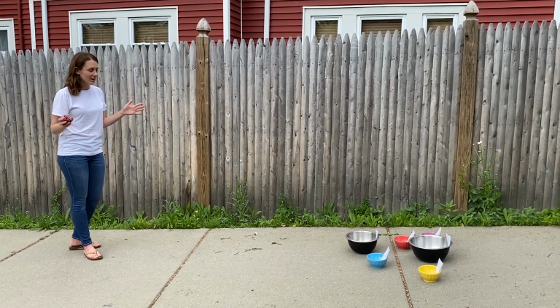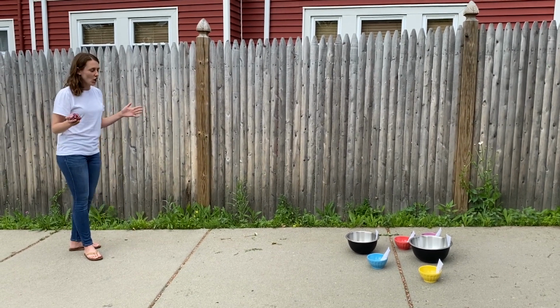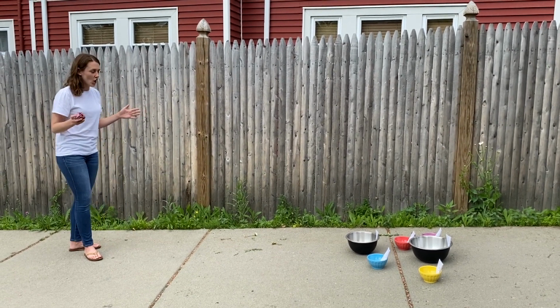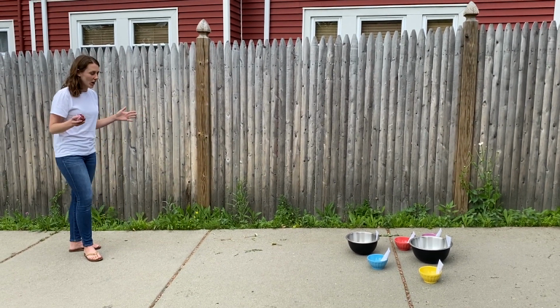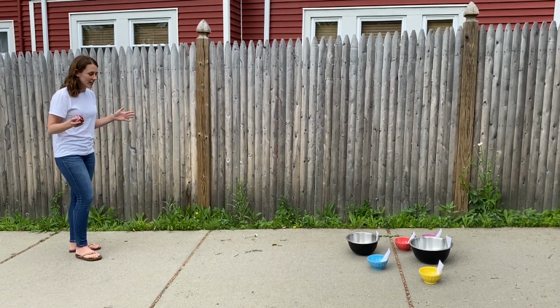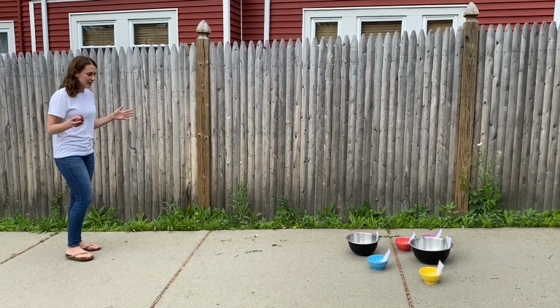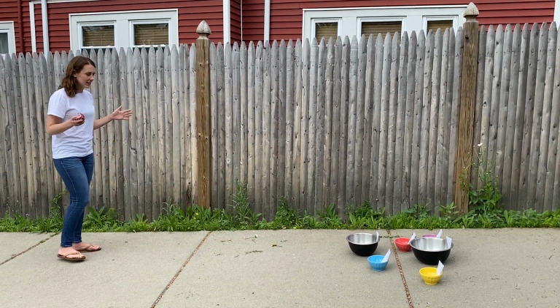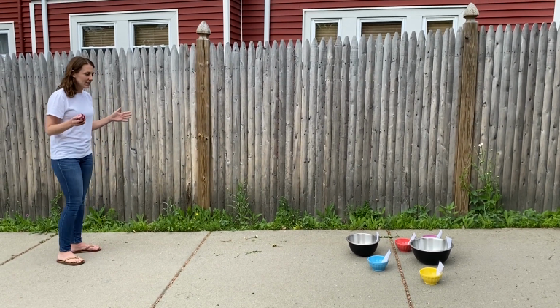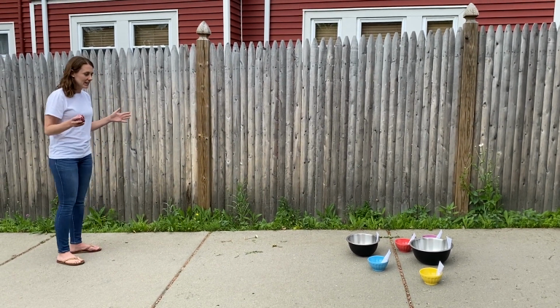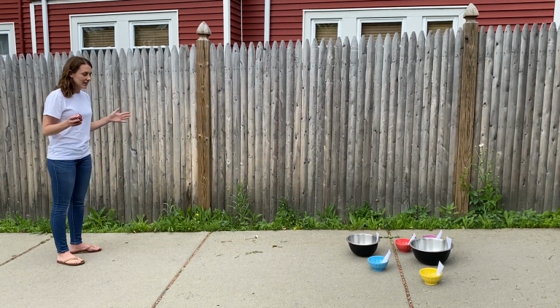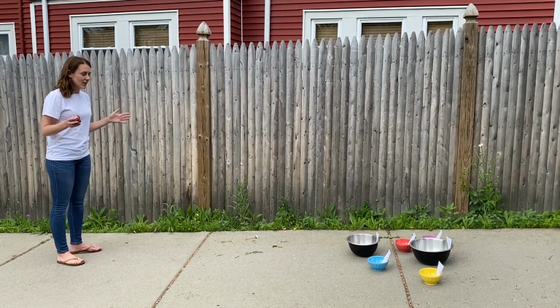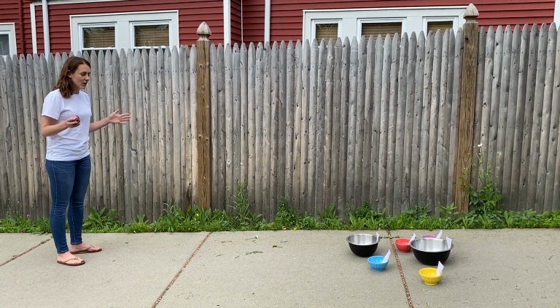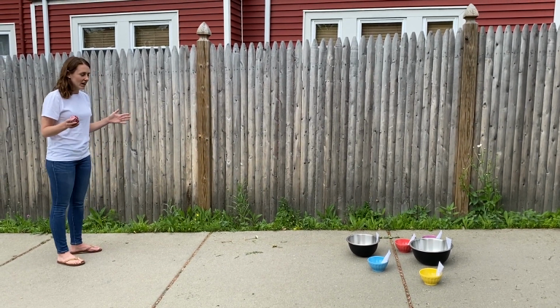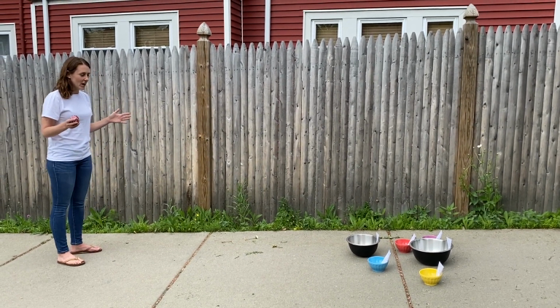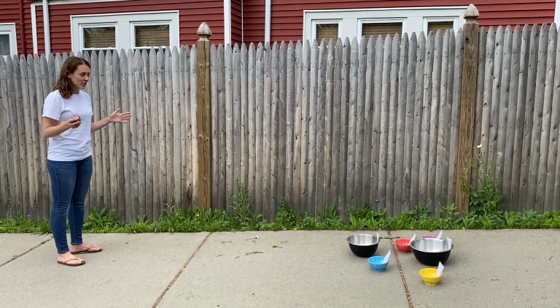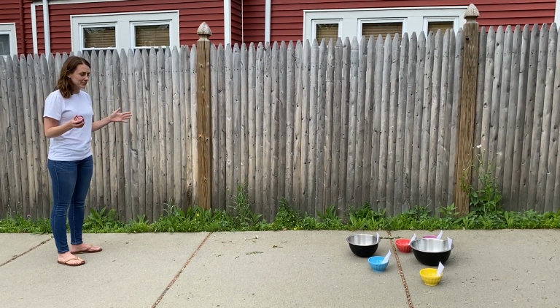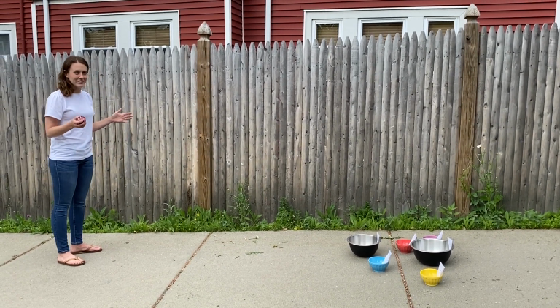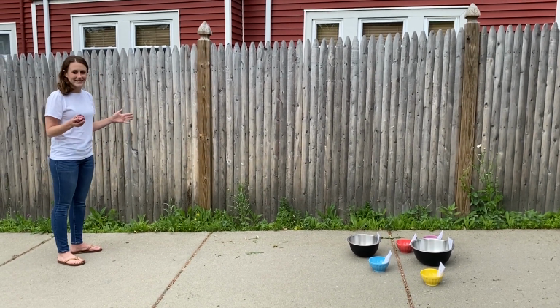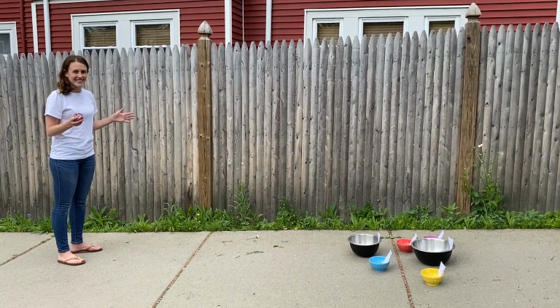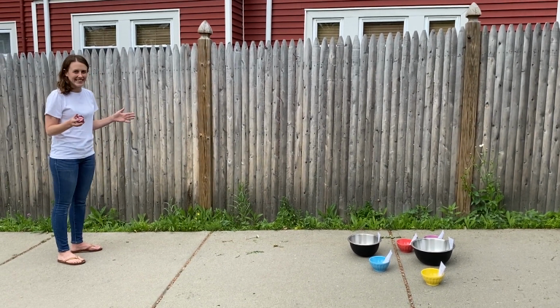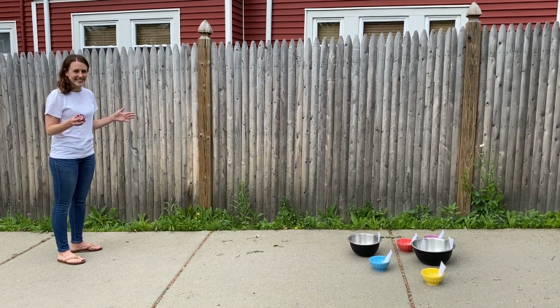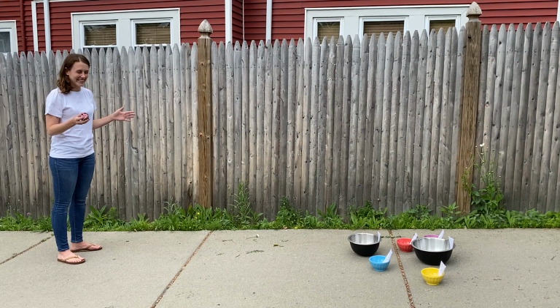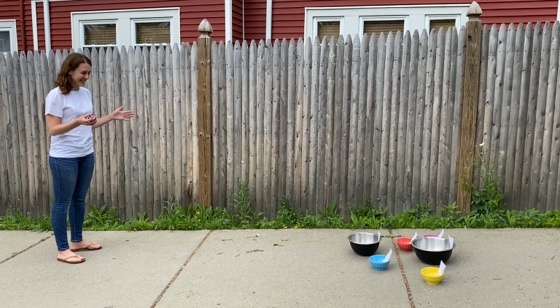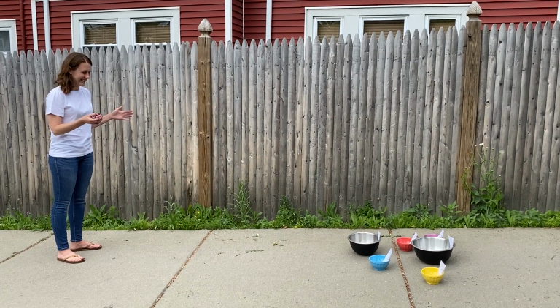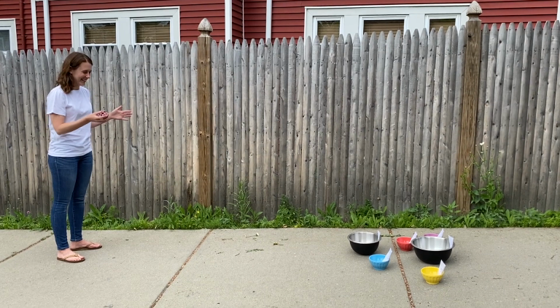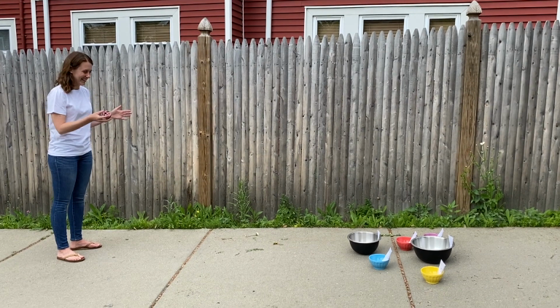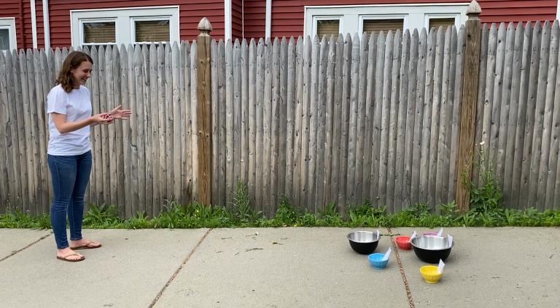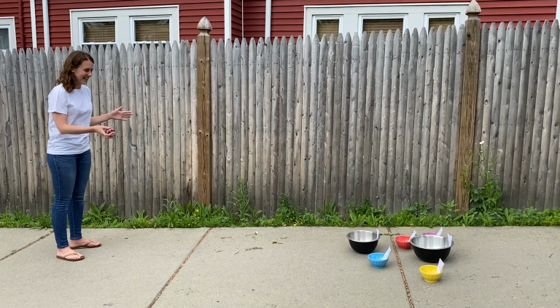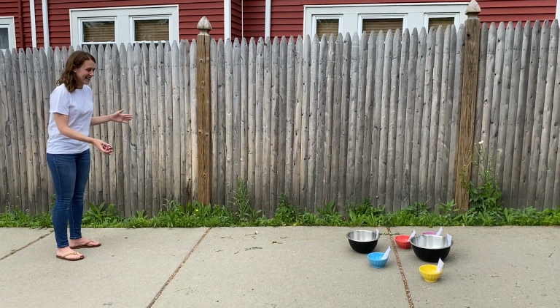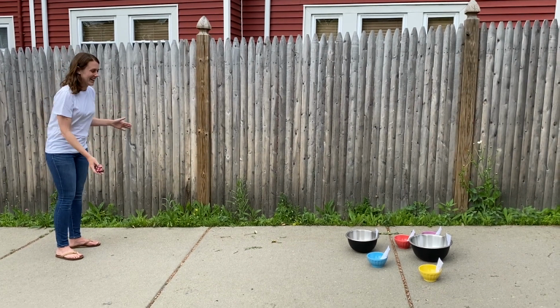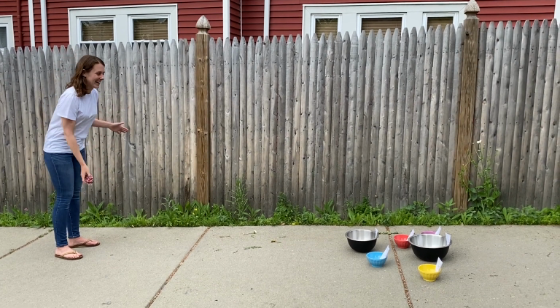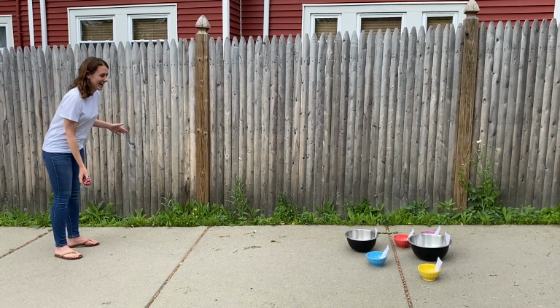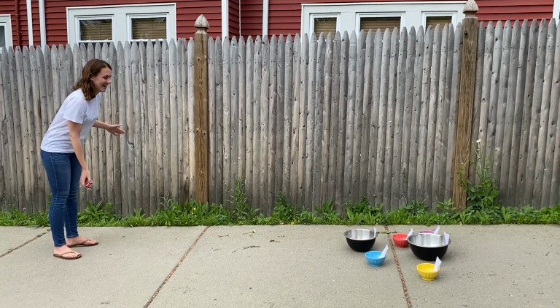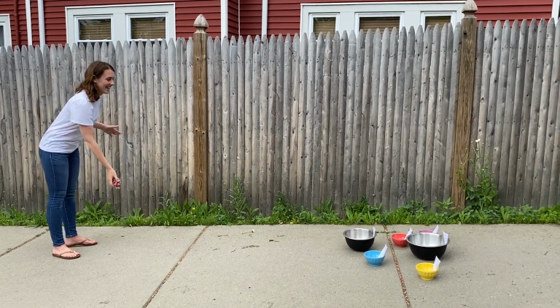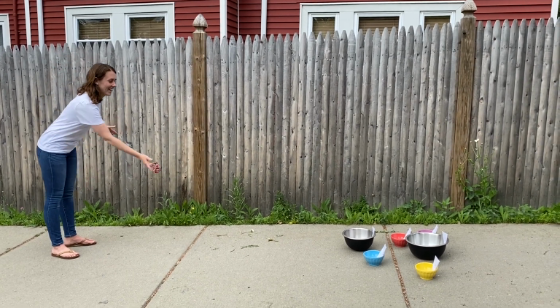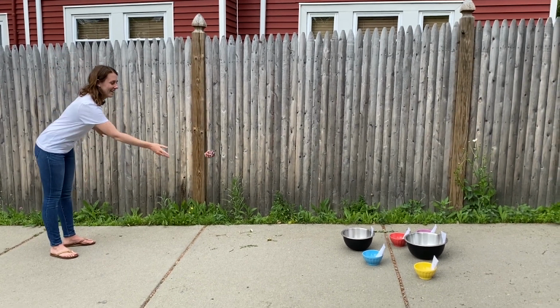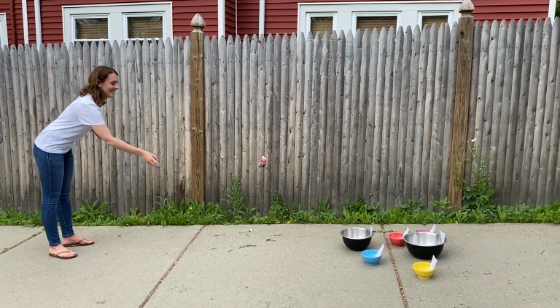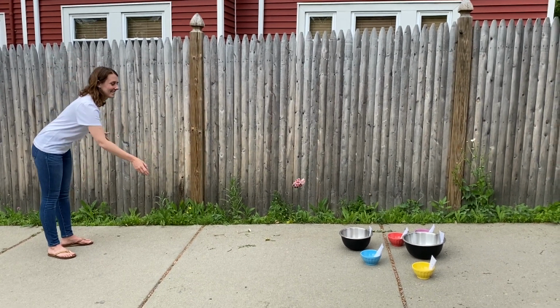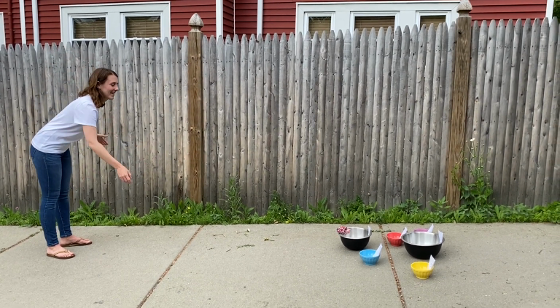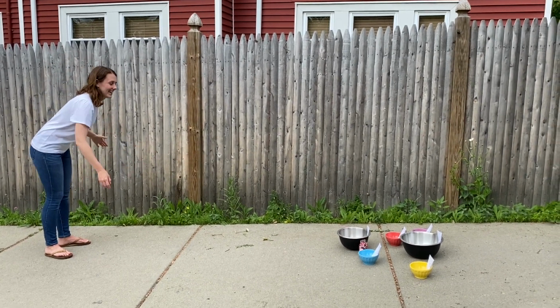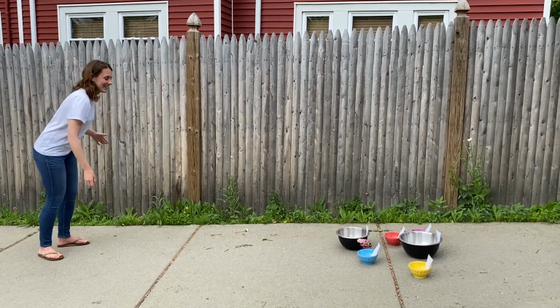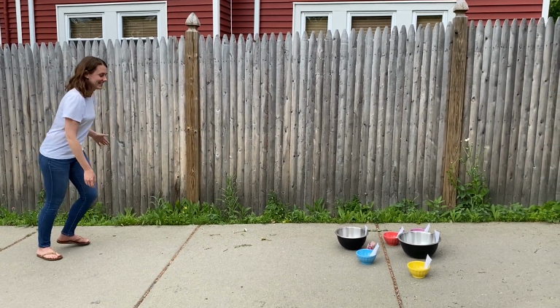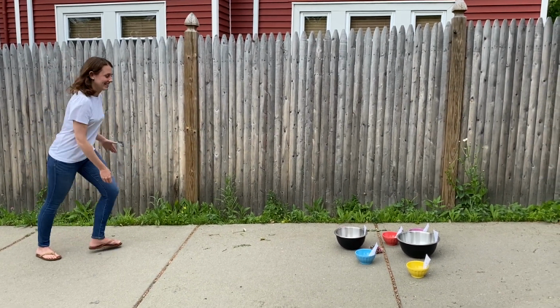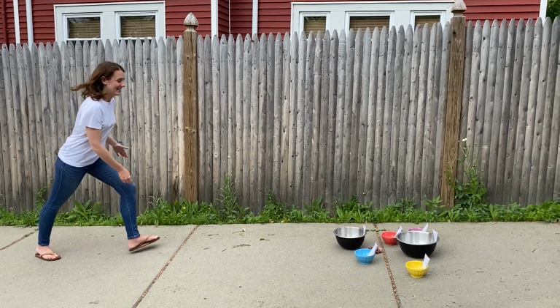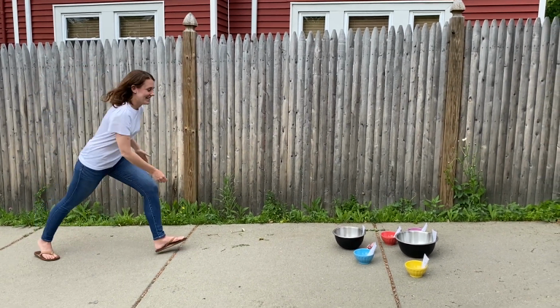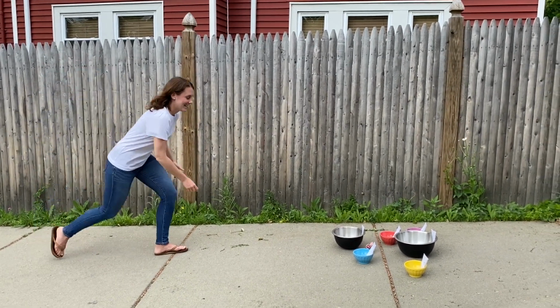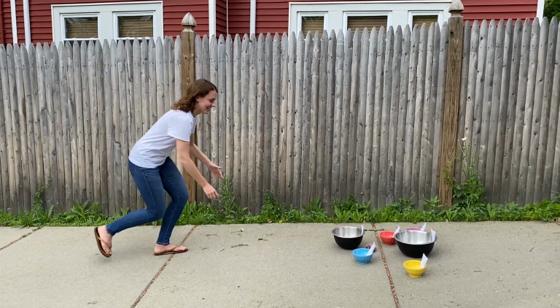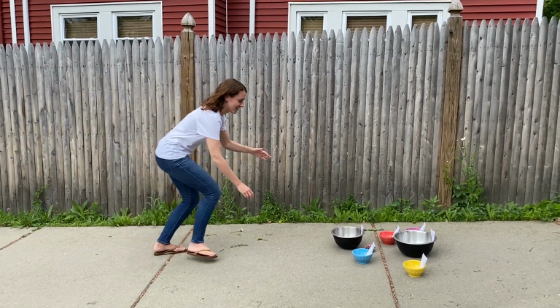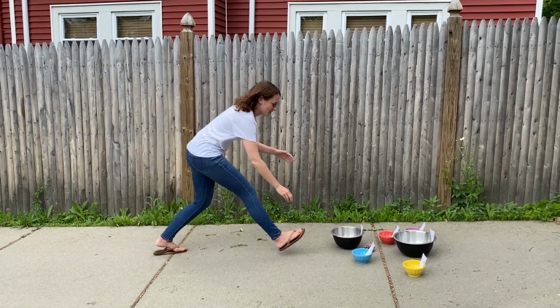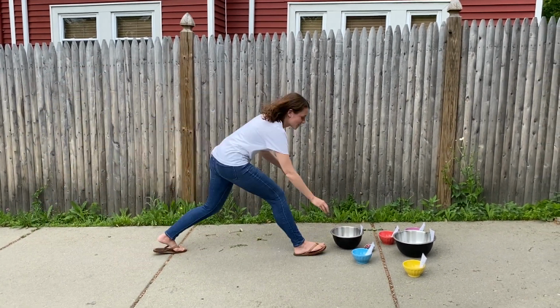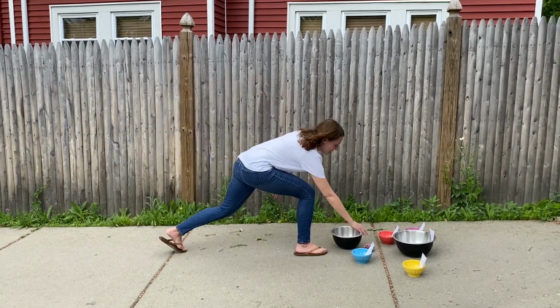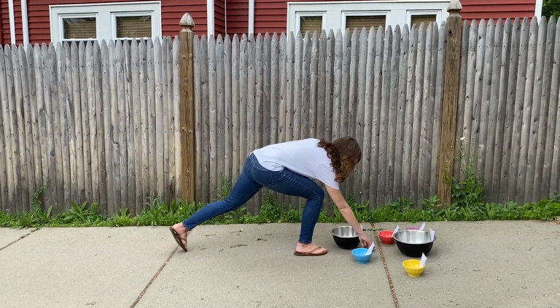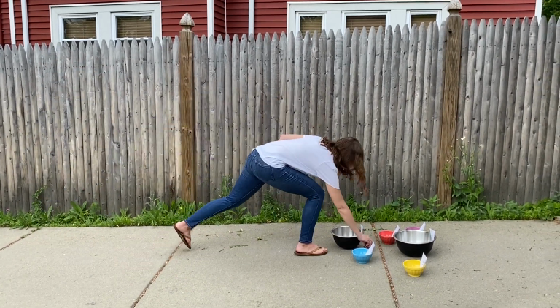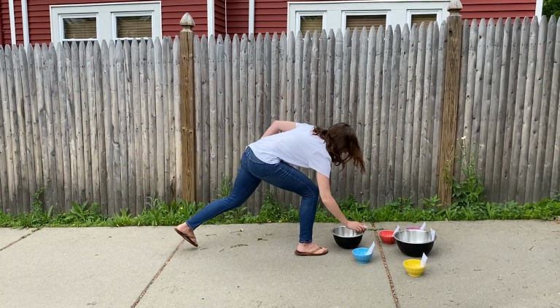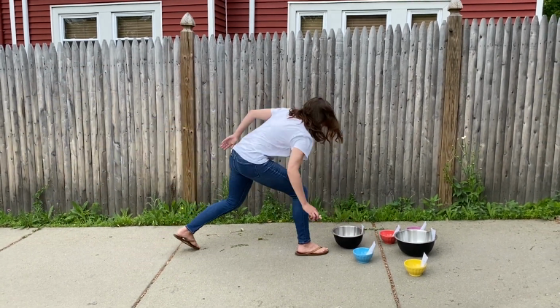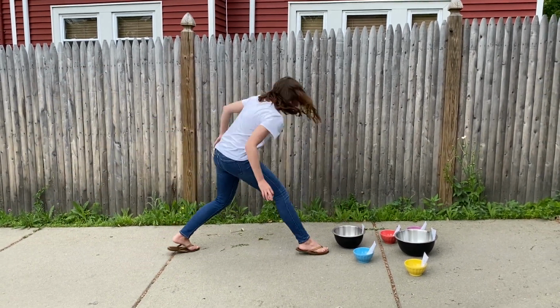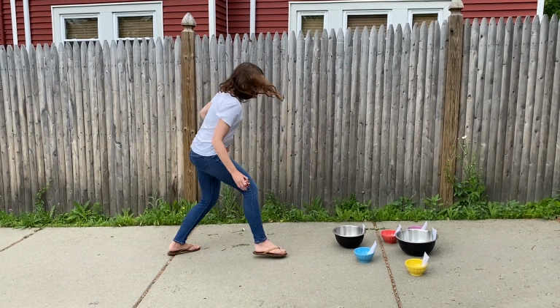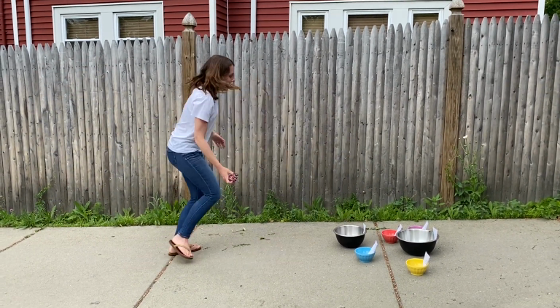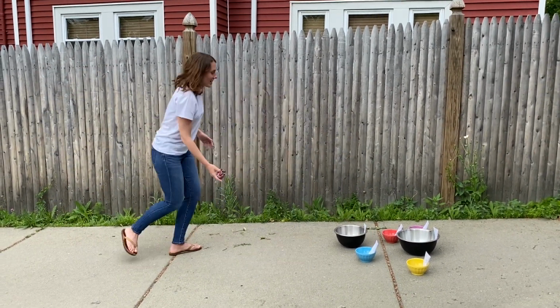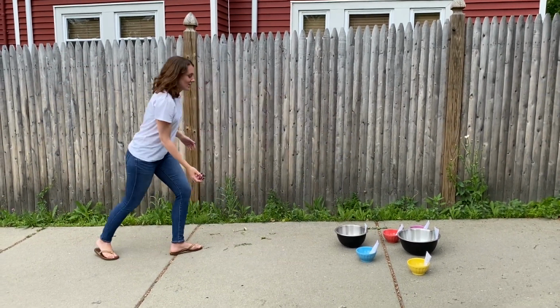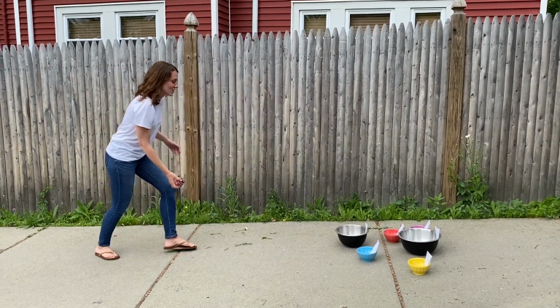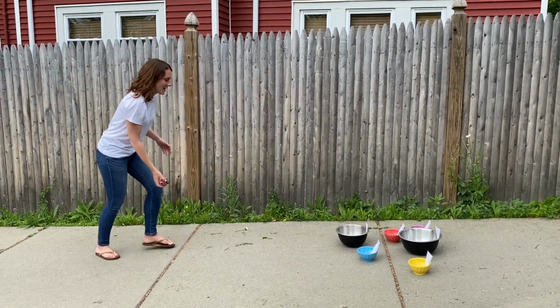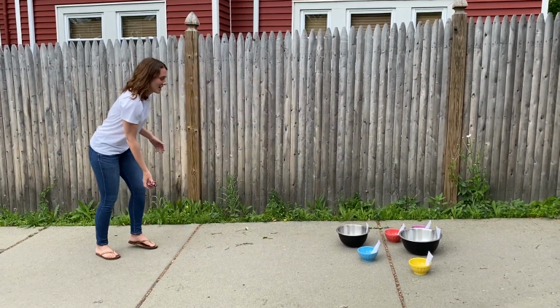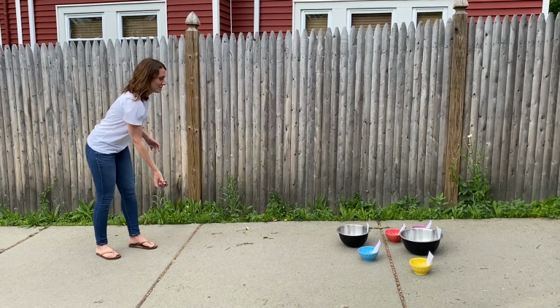All right. On your mark, get set, go! You have to race back and get your sock each time.